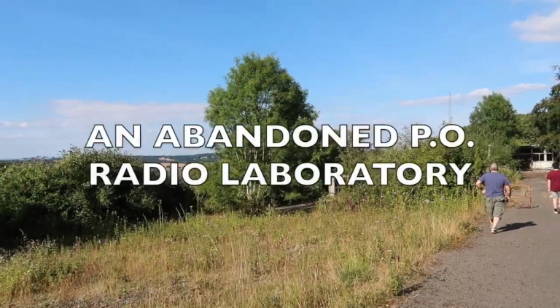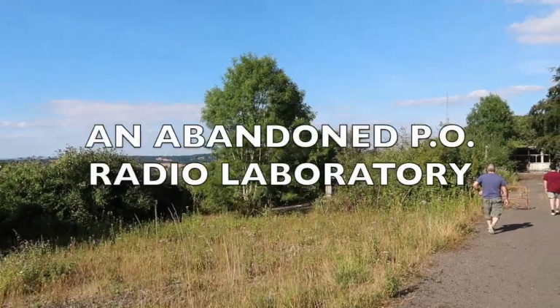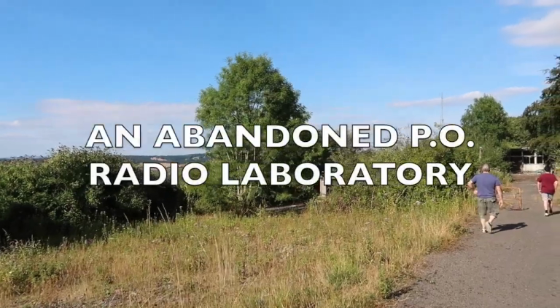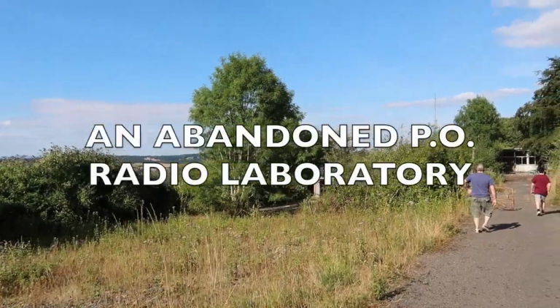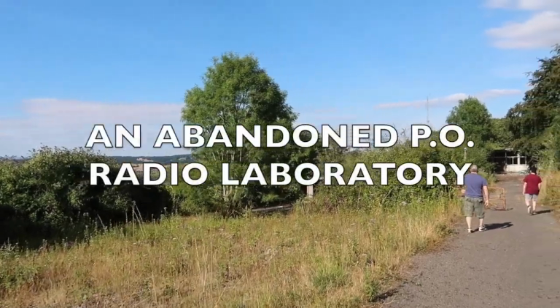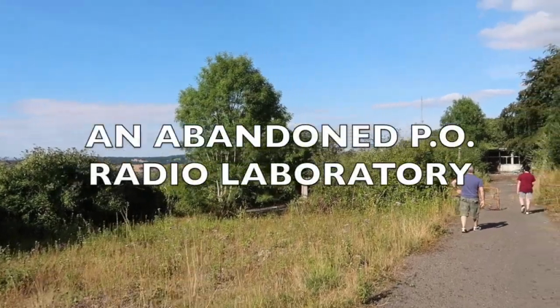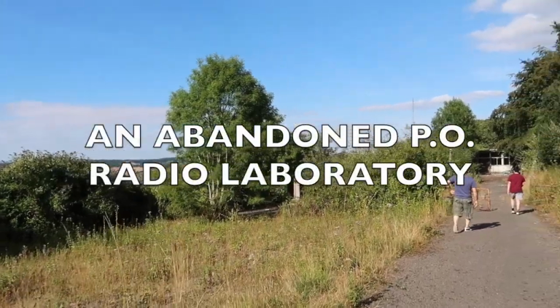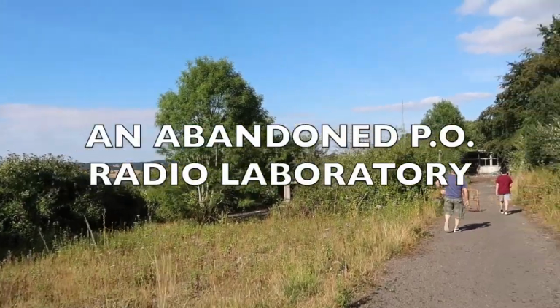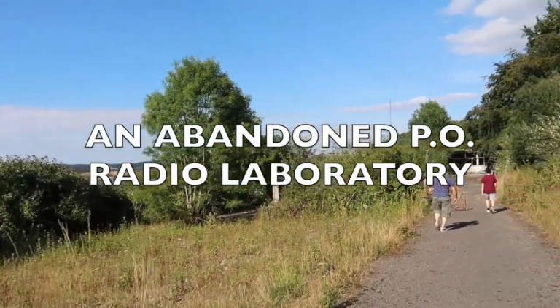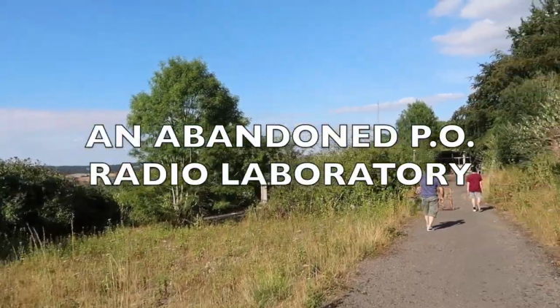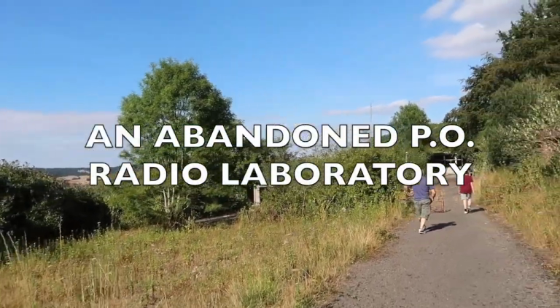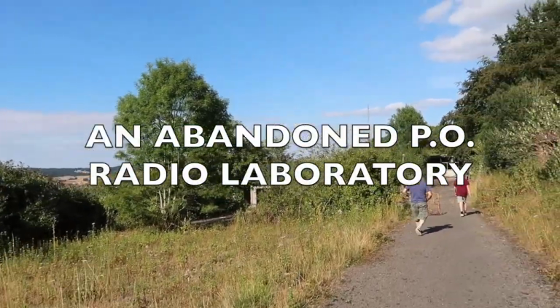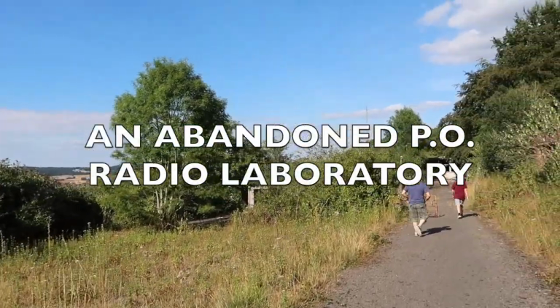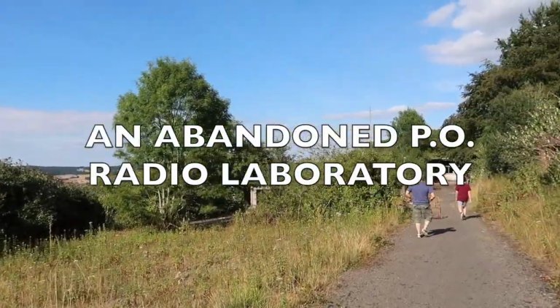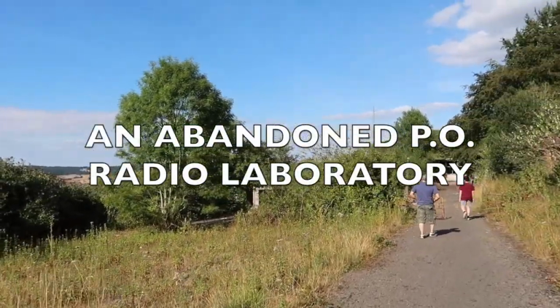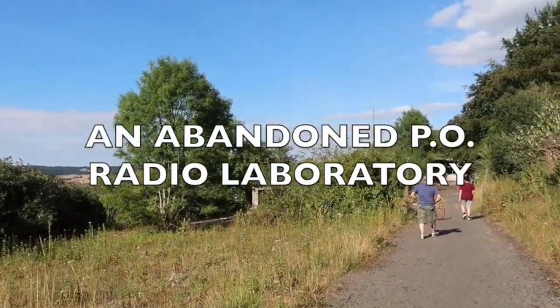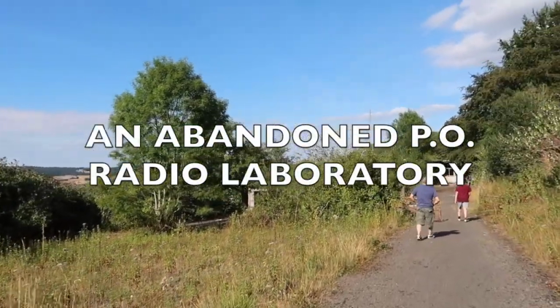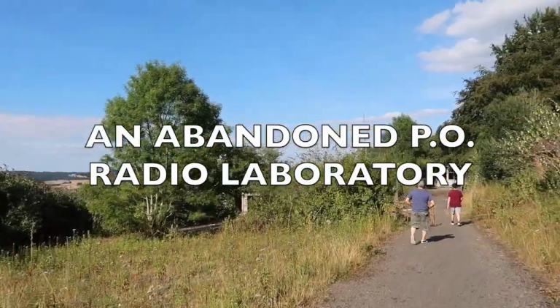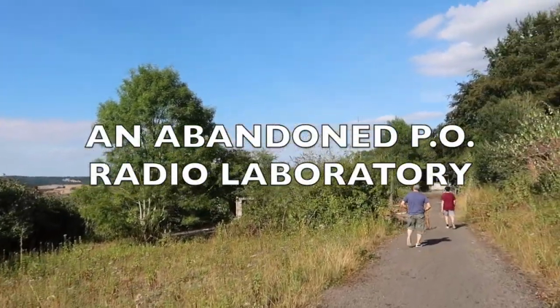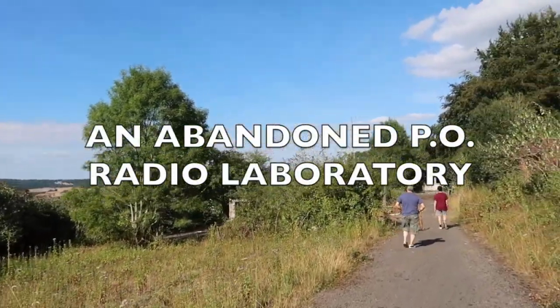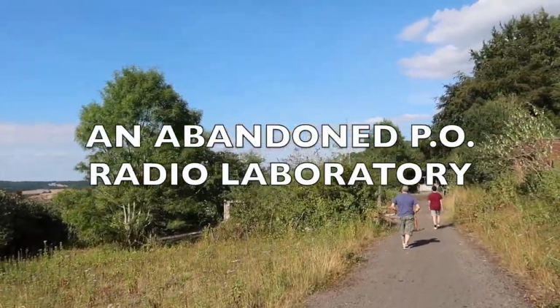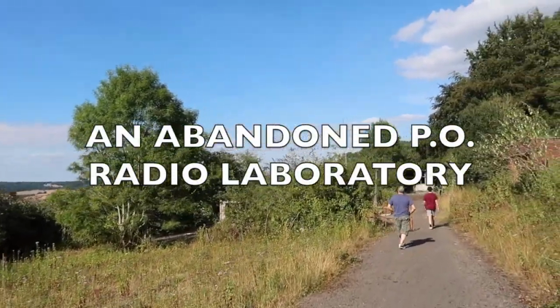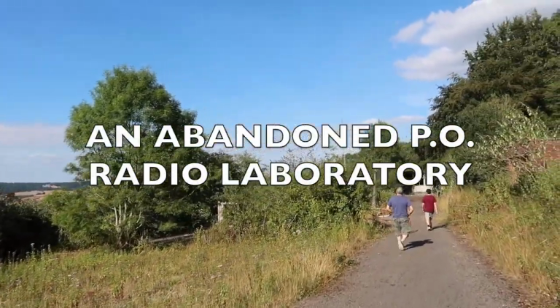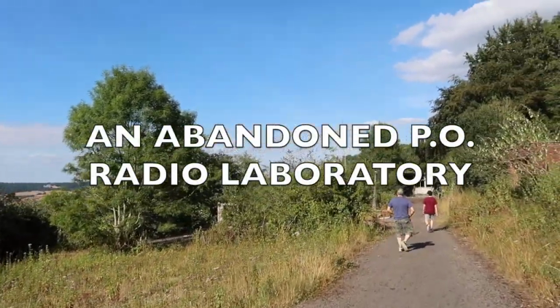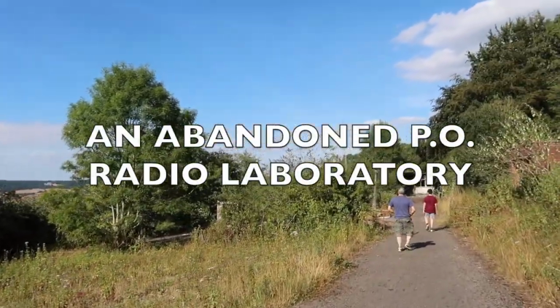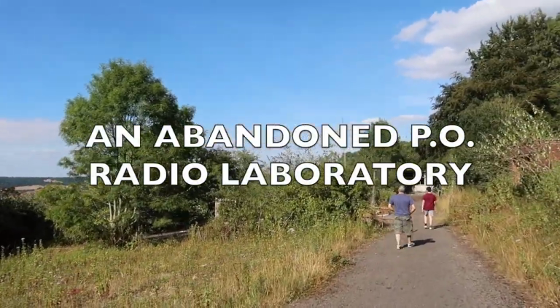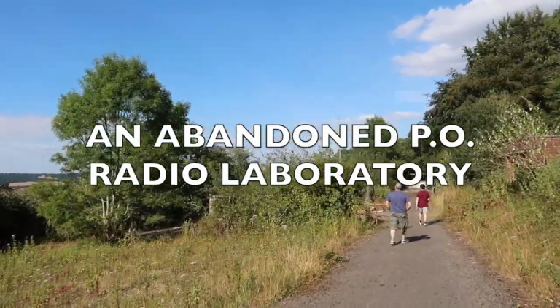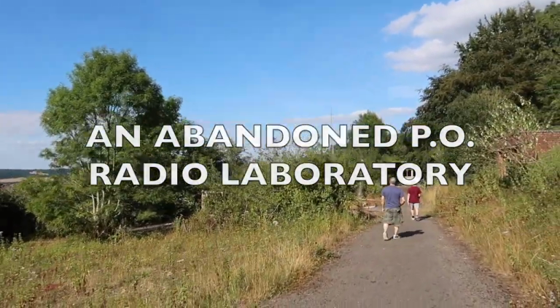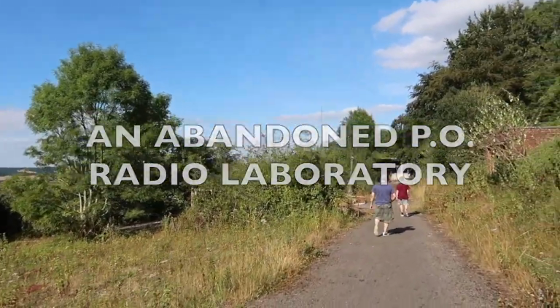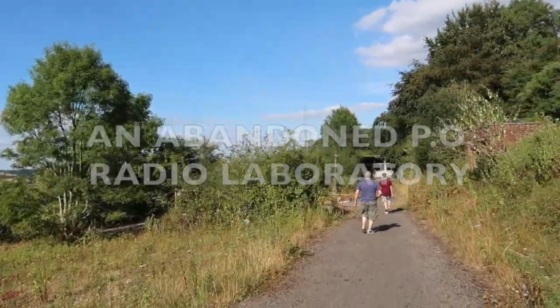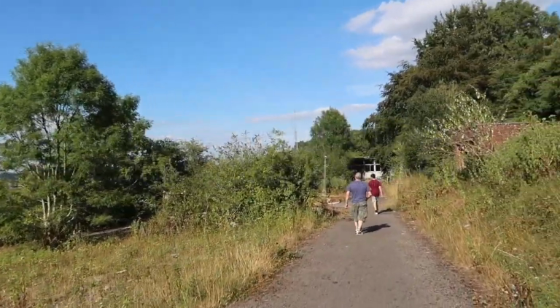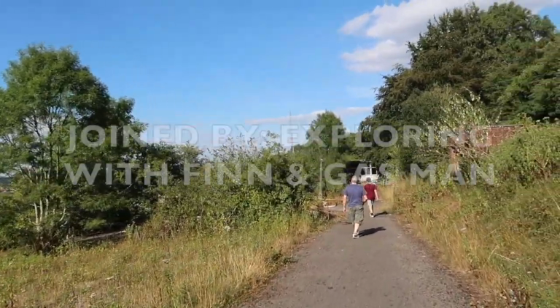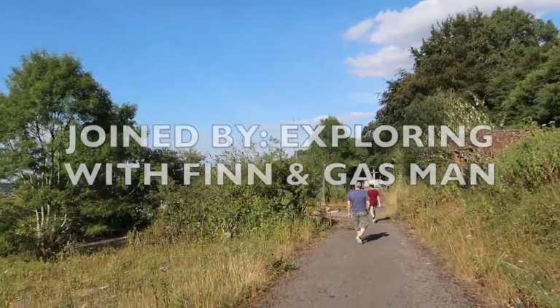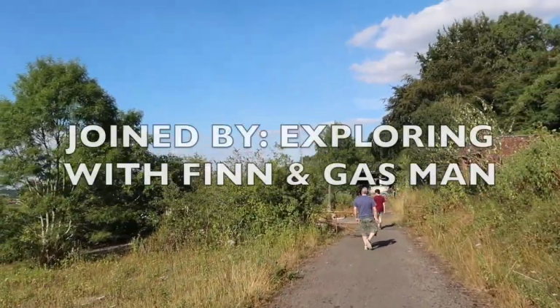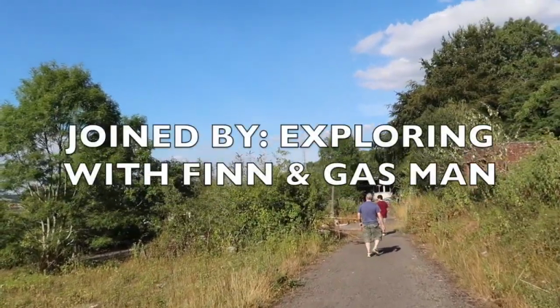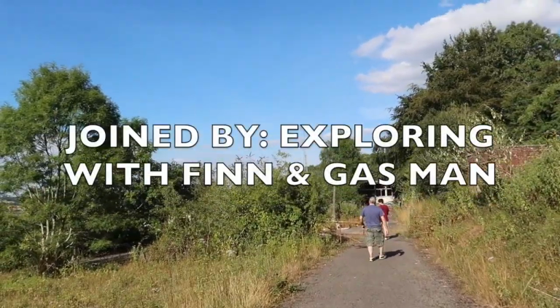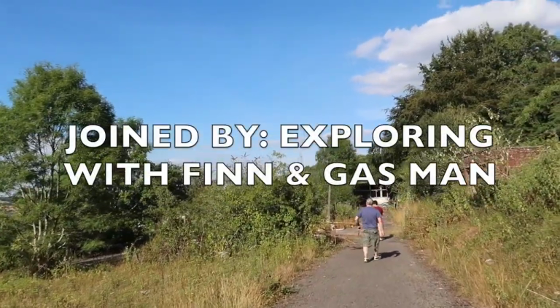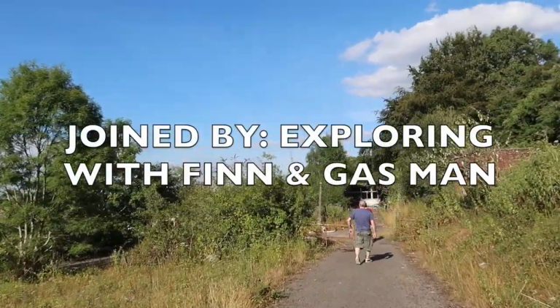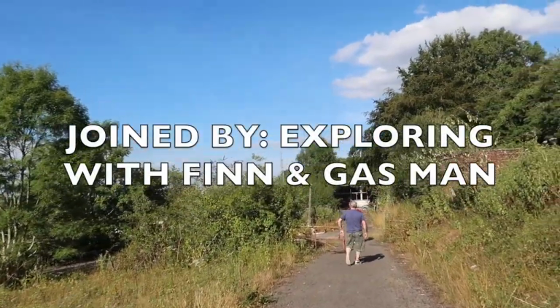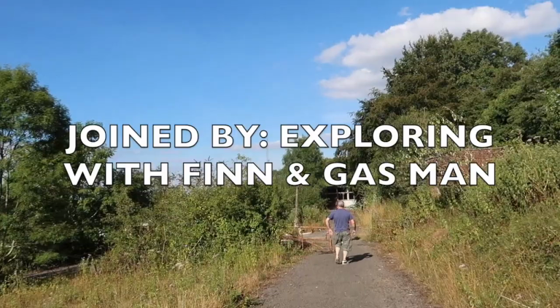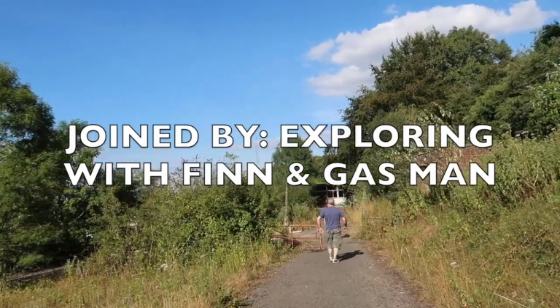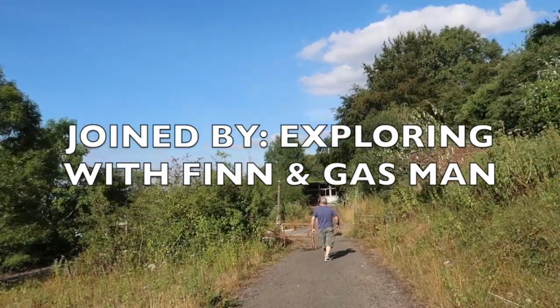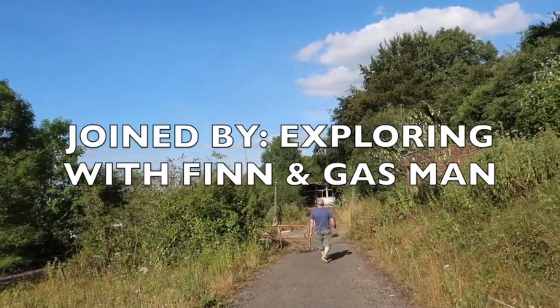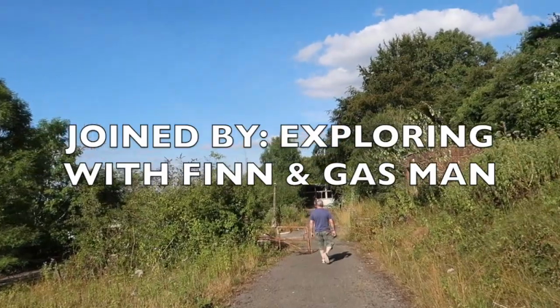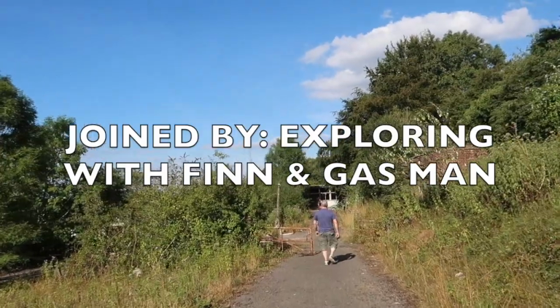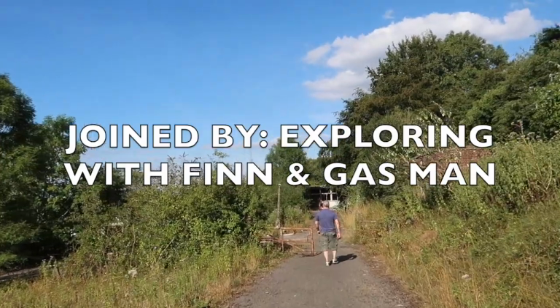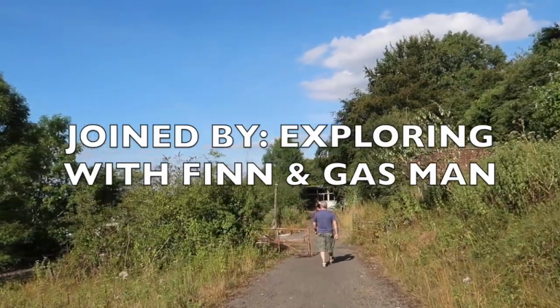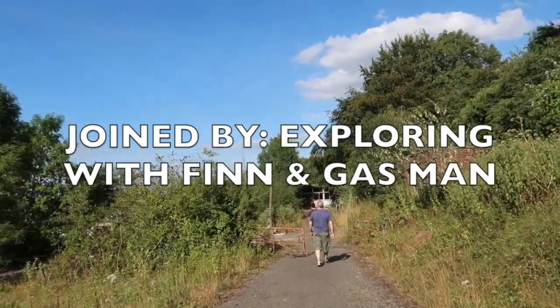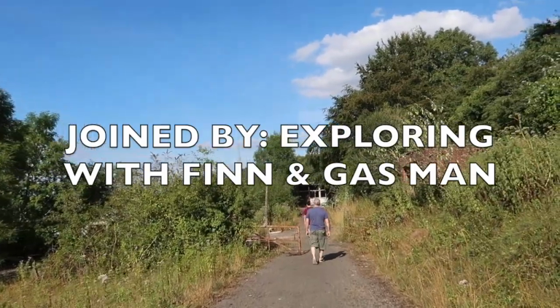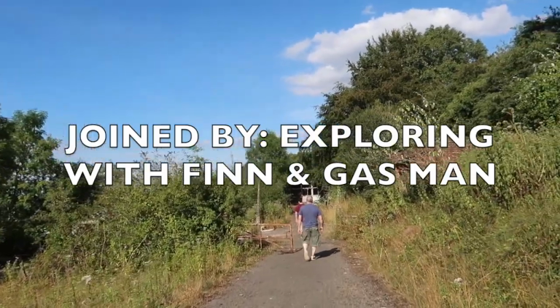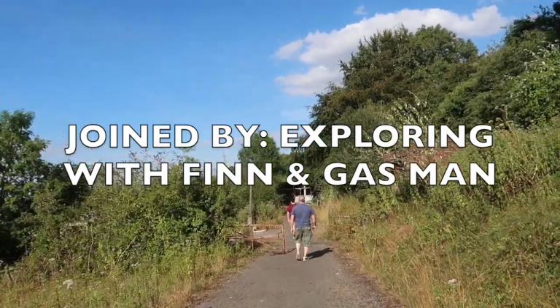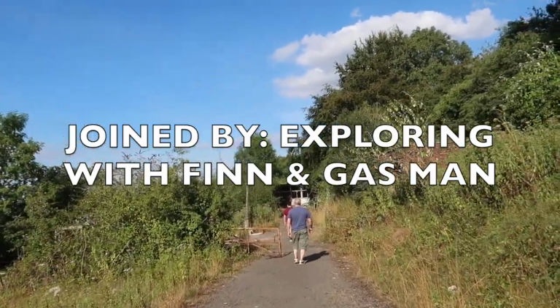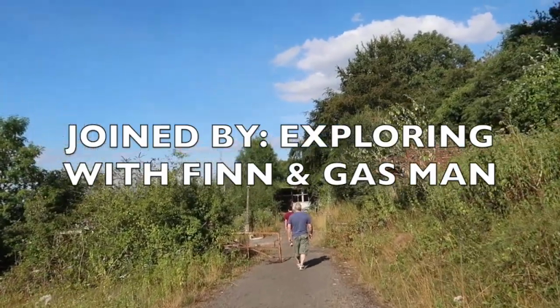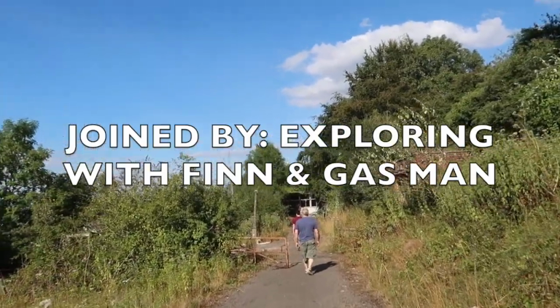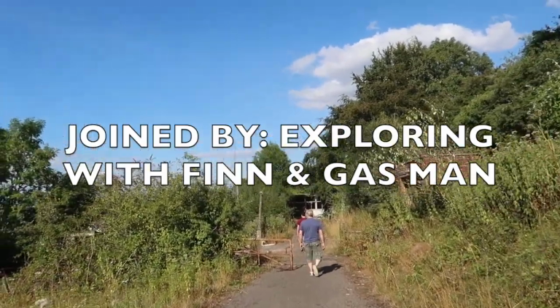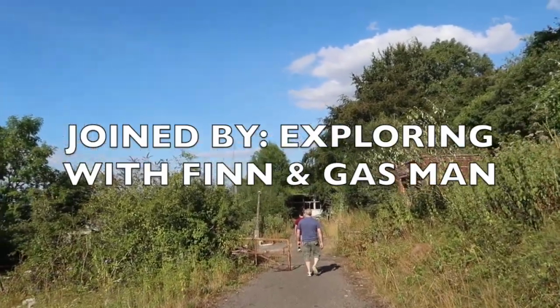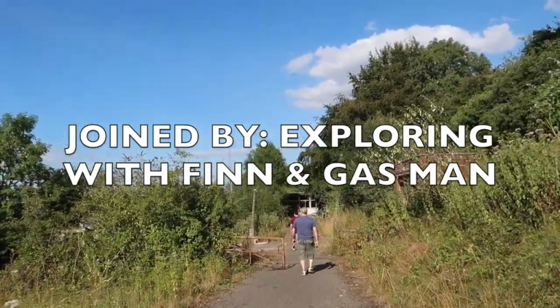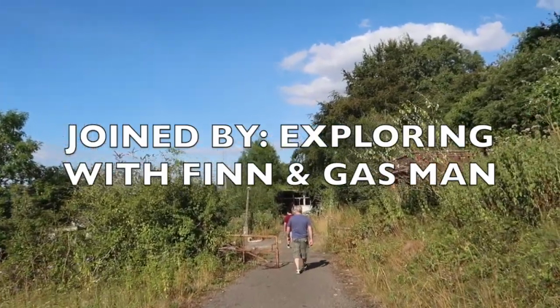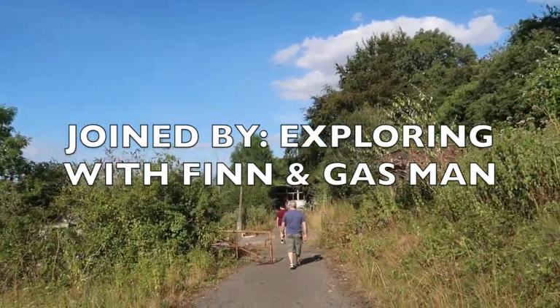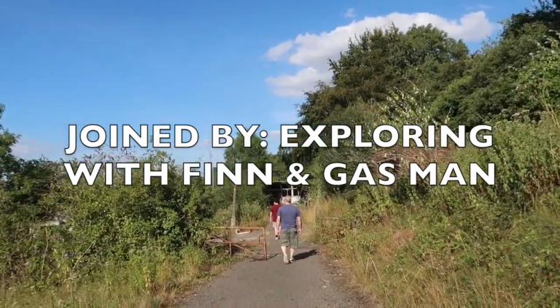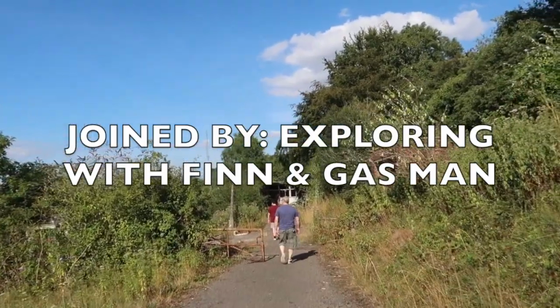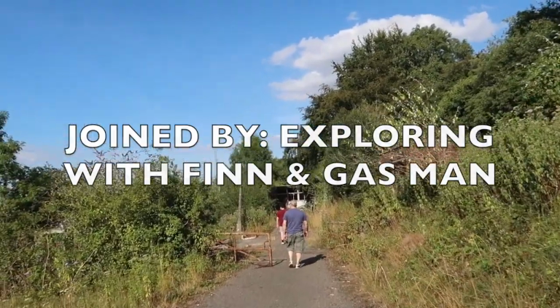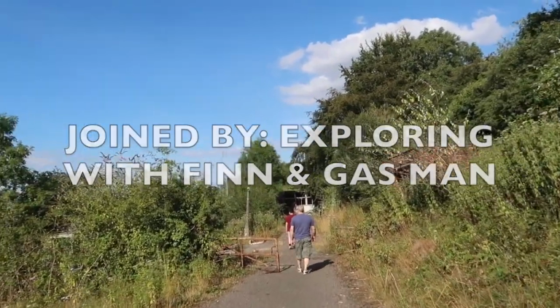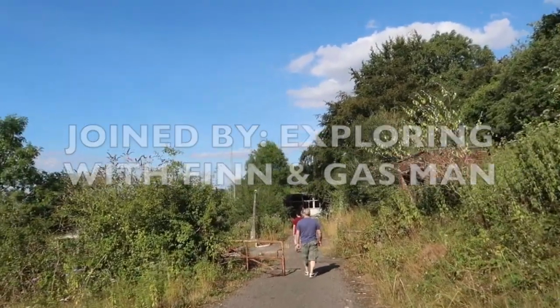We're at an abandoned radio station. There's not many of them about, so let's take a look. See you in a minute.